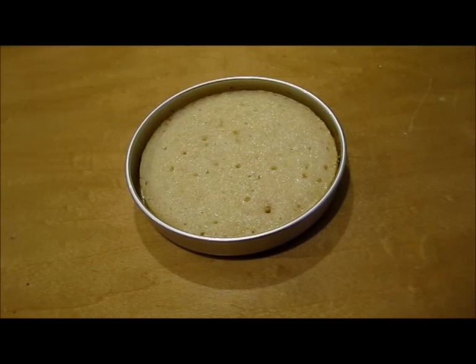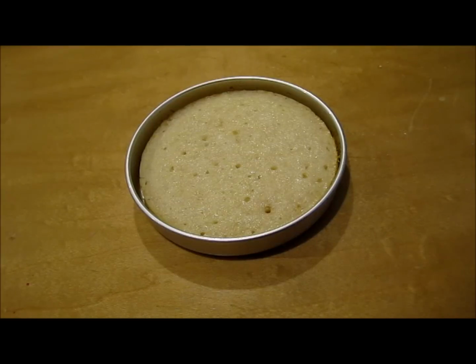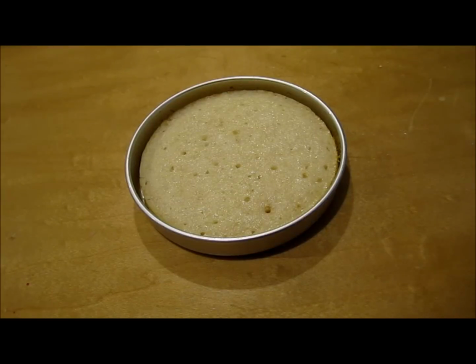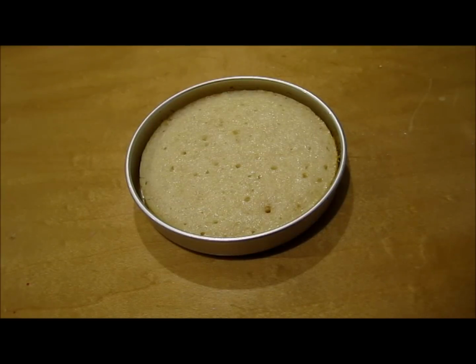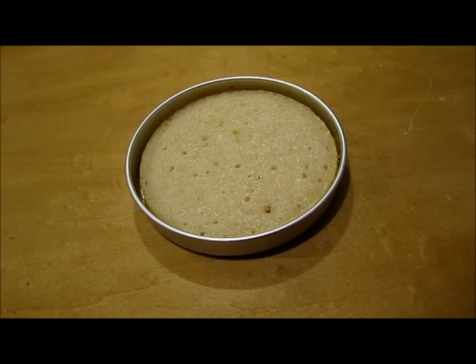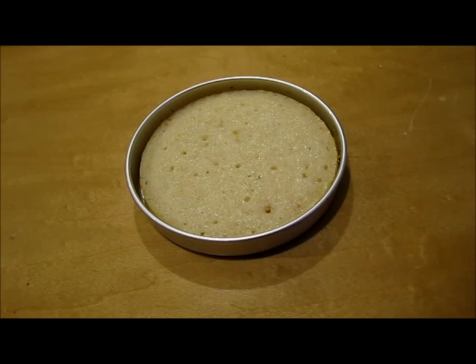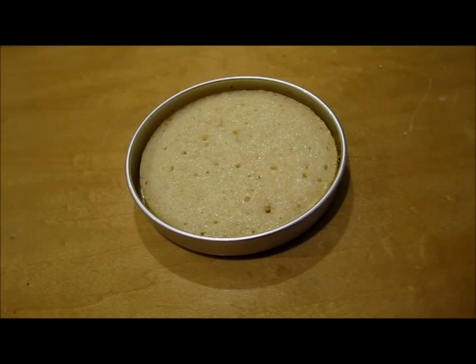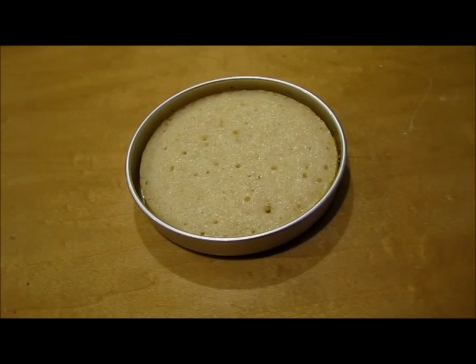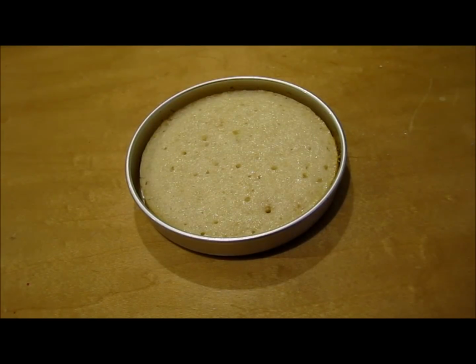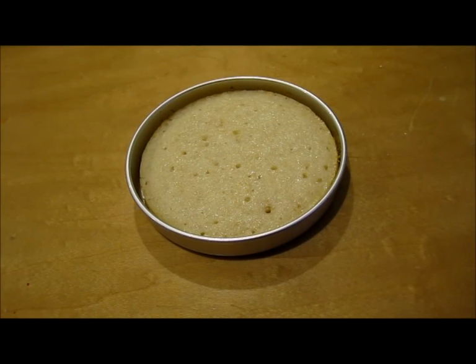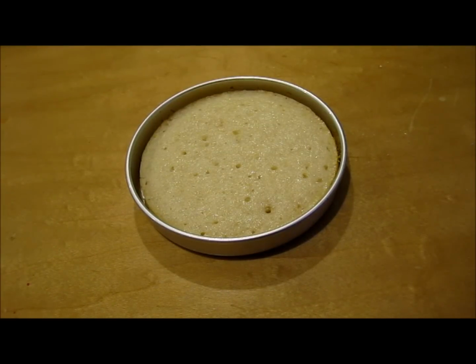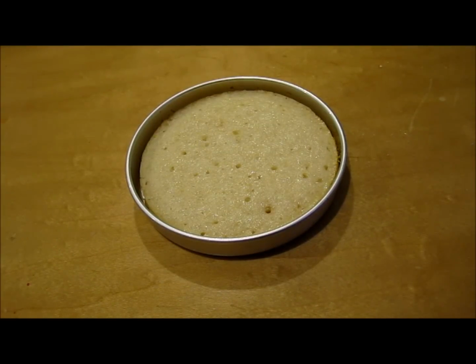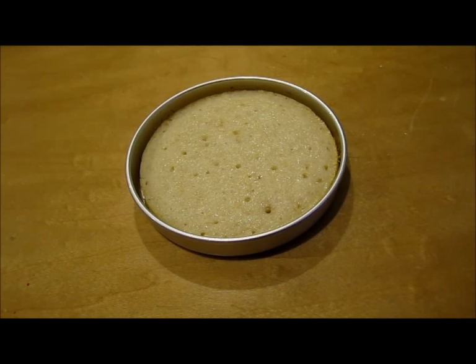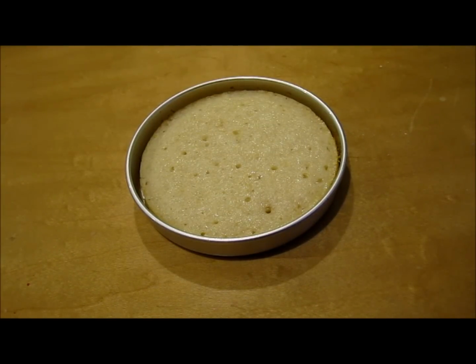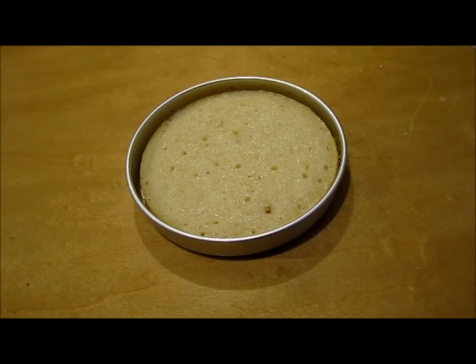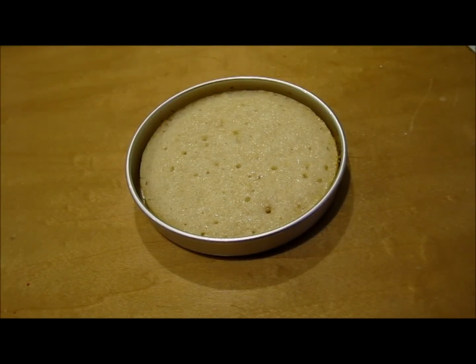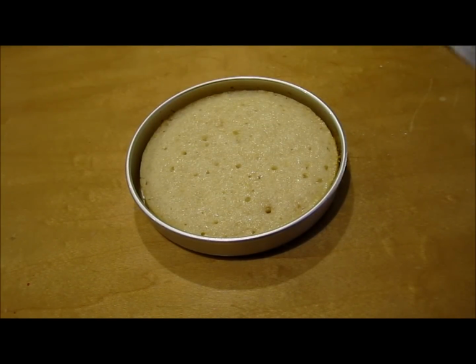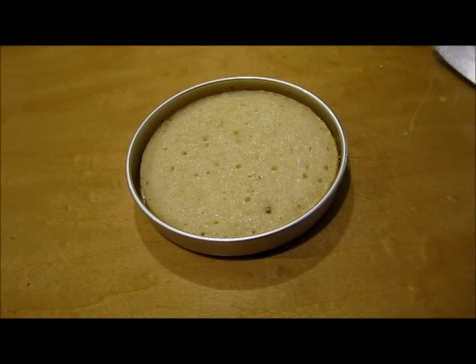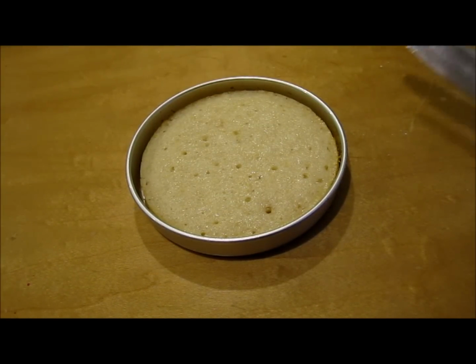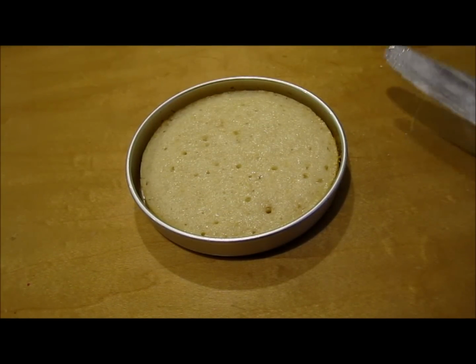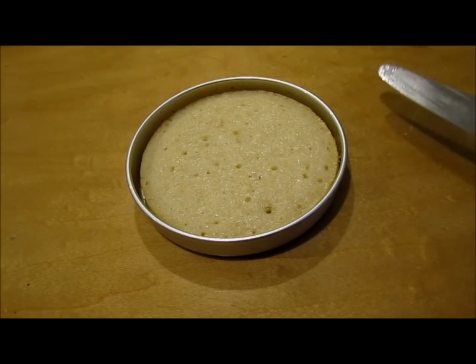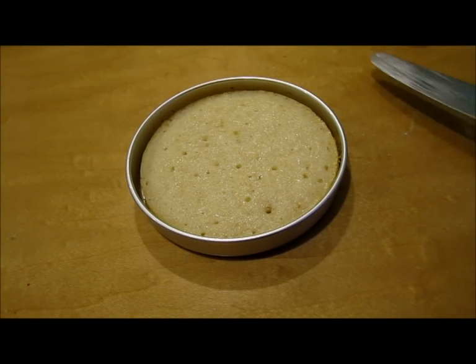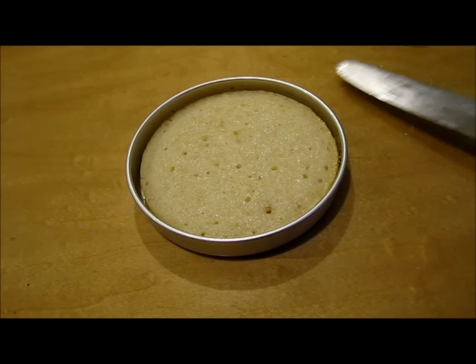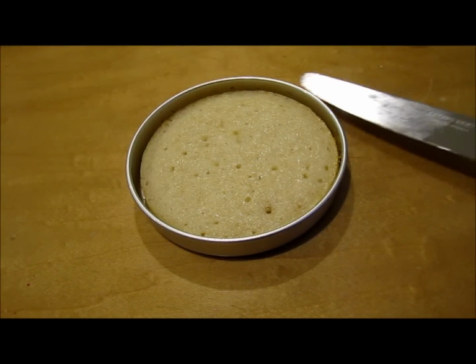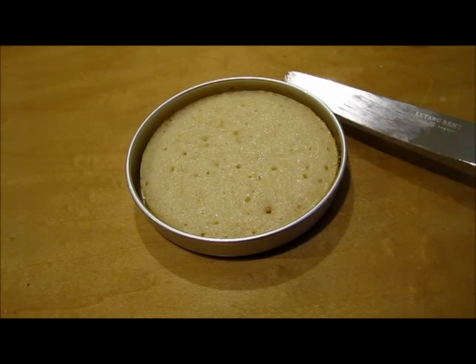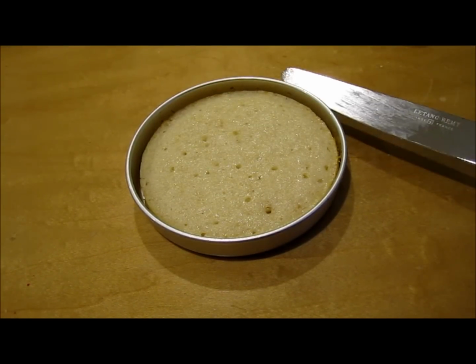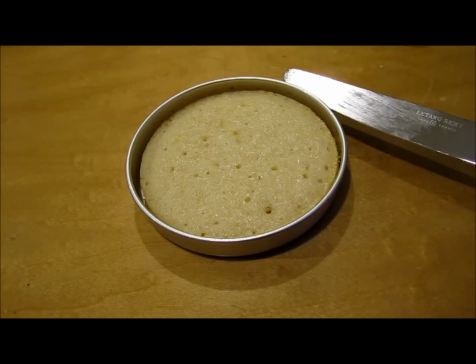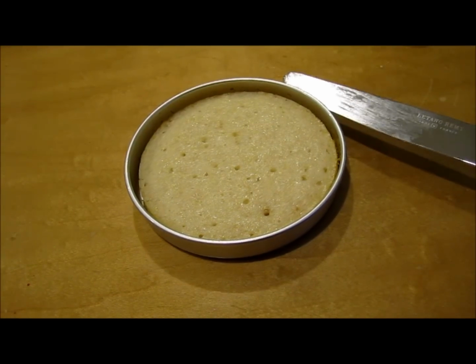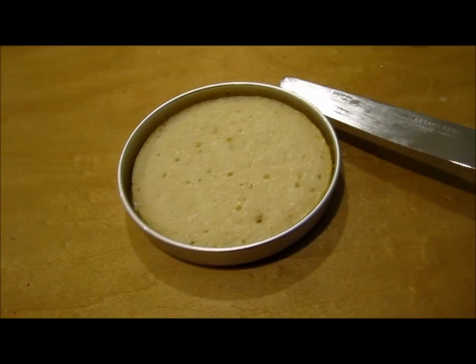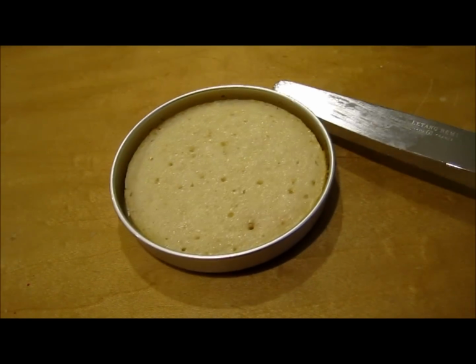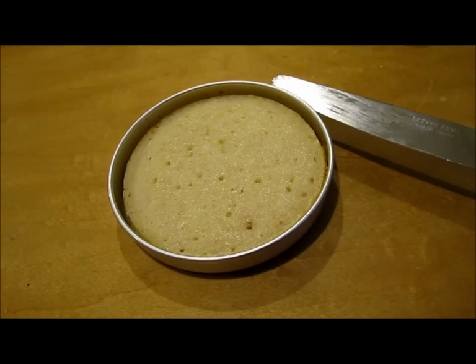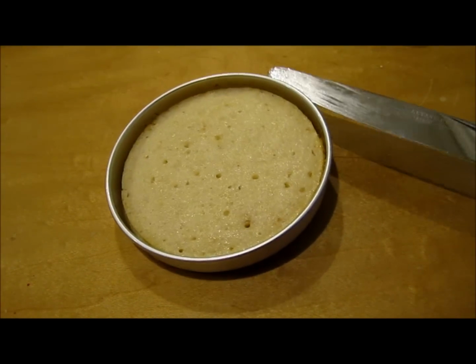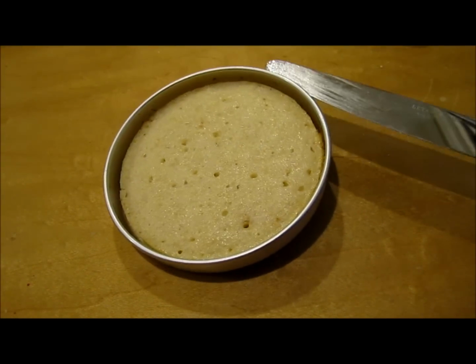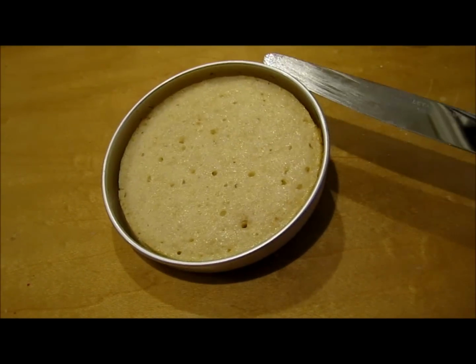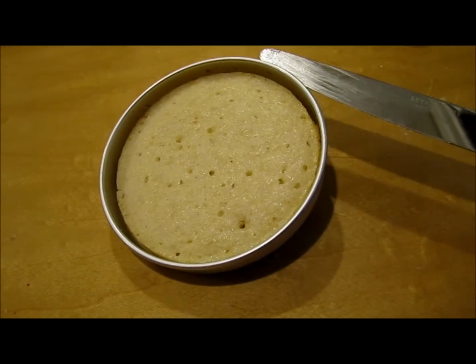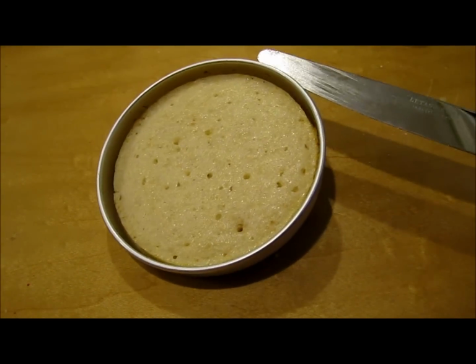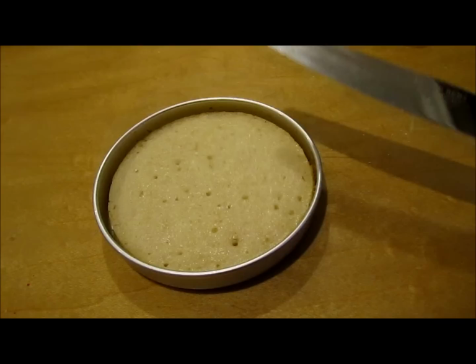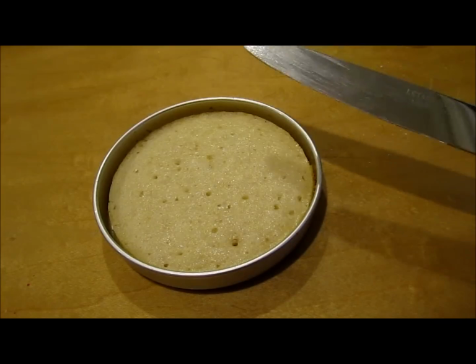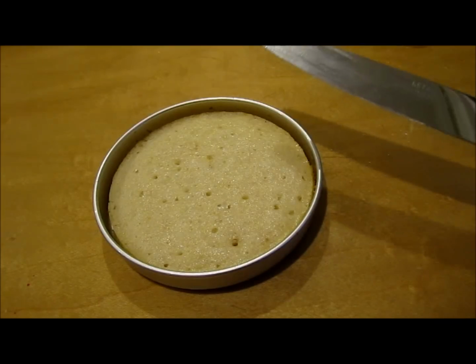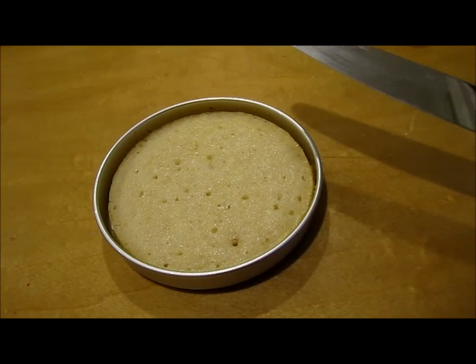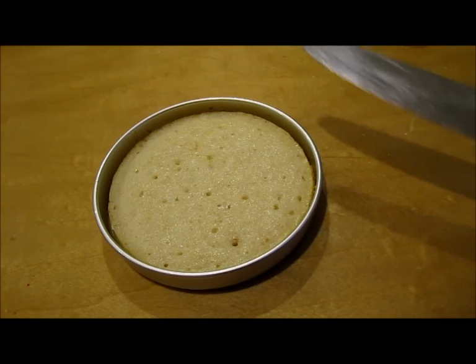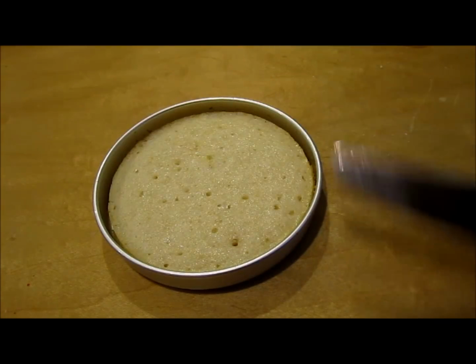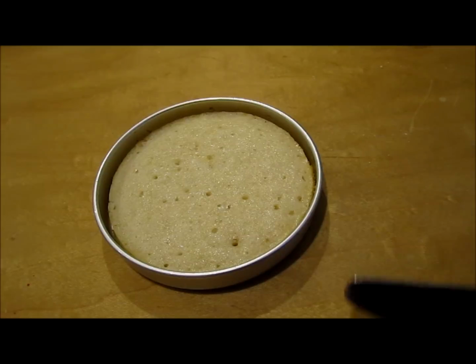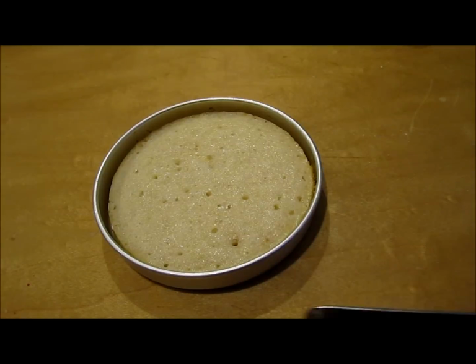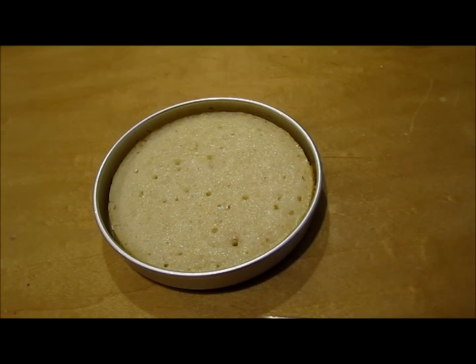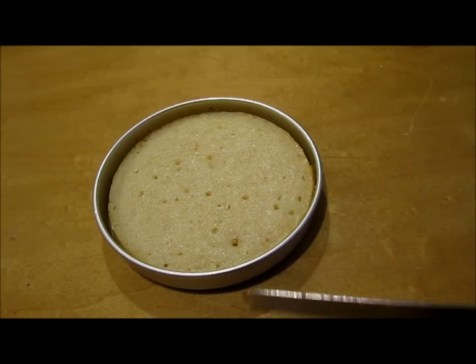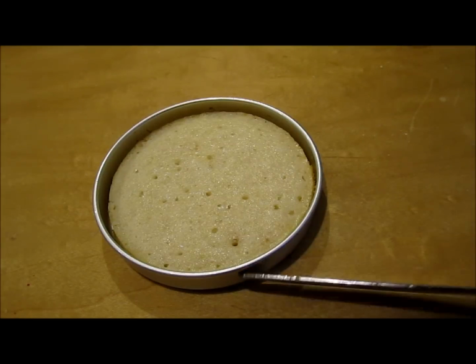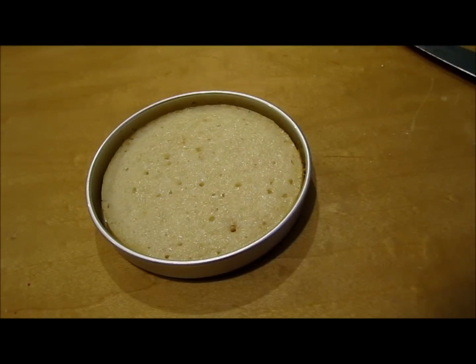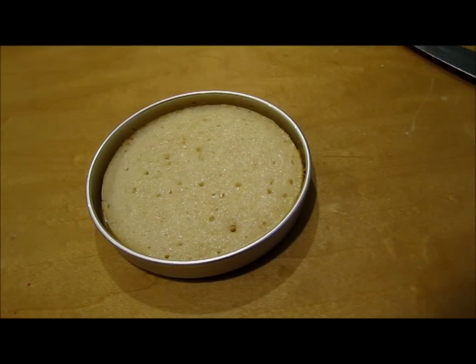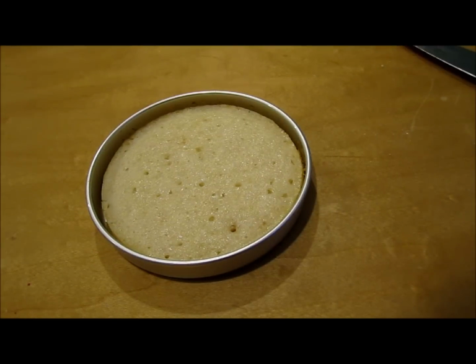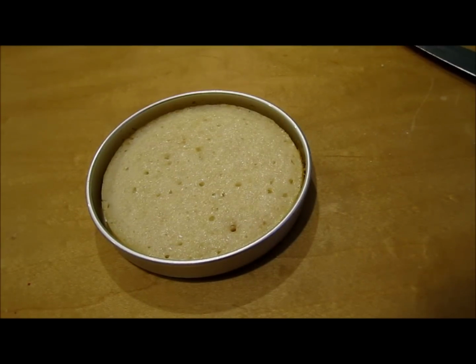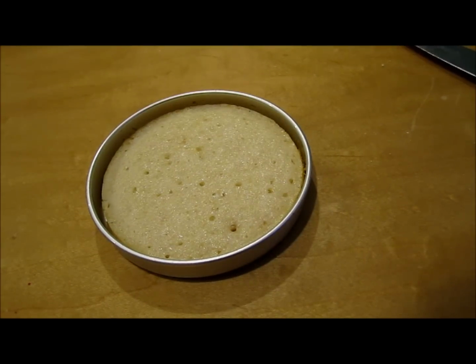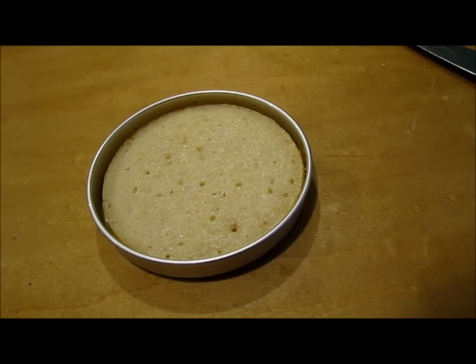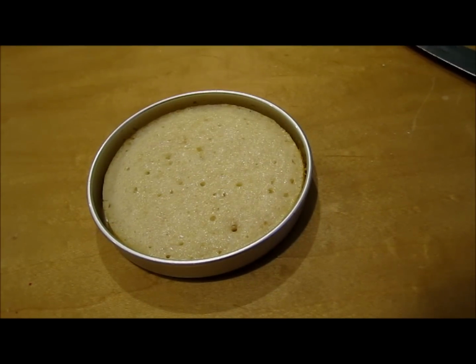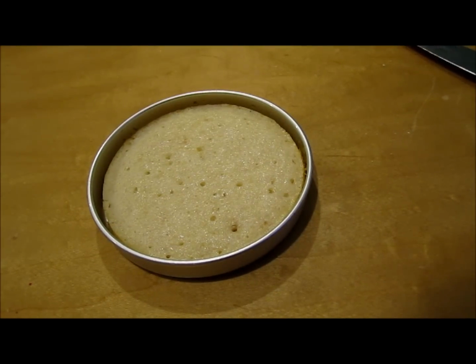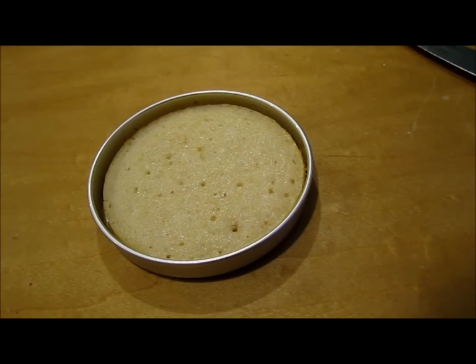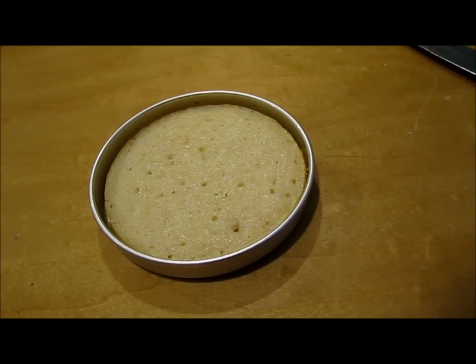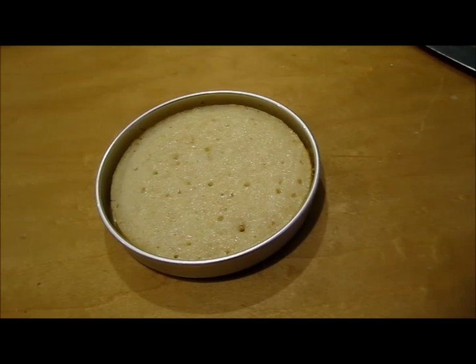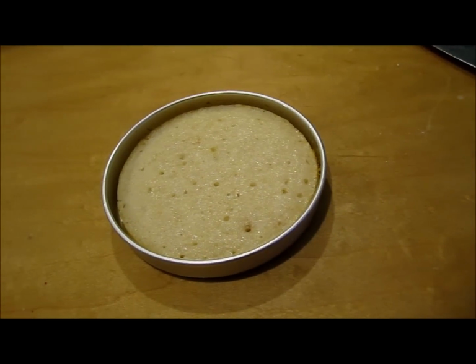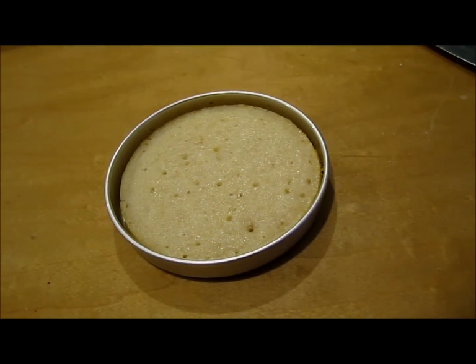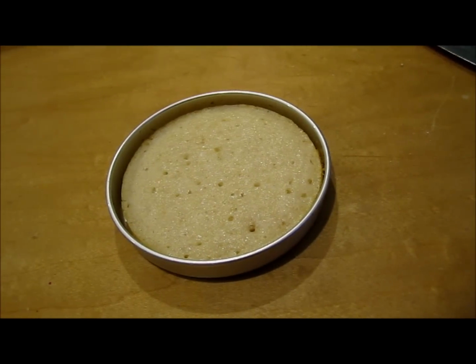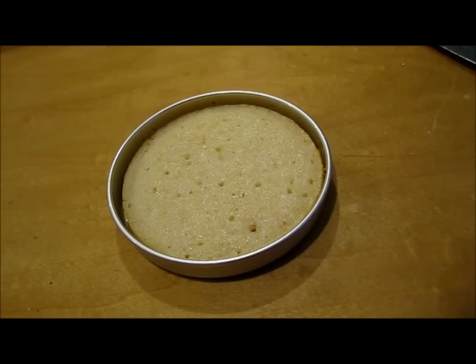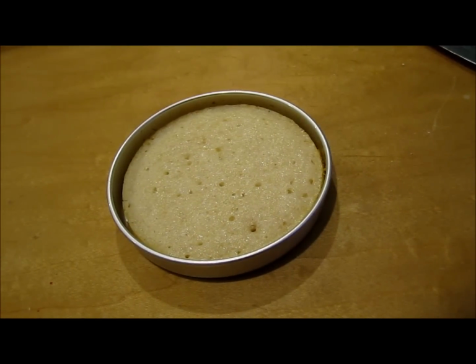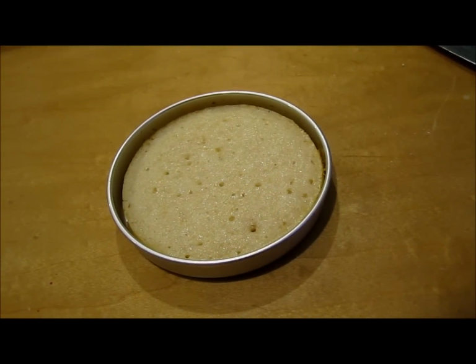So now our second cake is out of the oven, and as you can see, it's perfectly round. I don't want to touch it because it's really, really hot. We'll start building our cake as soon as this cools.